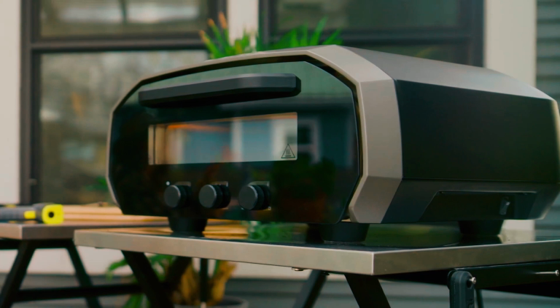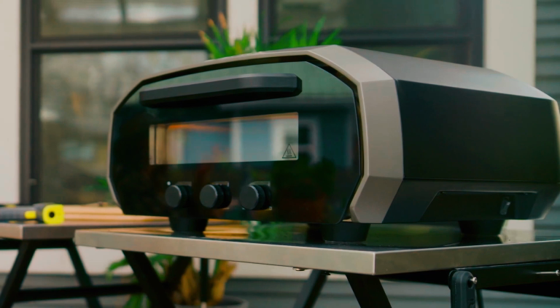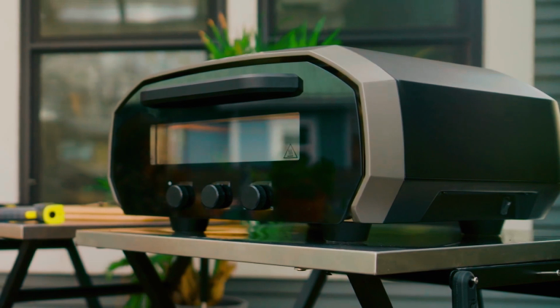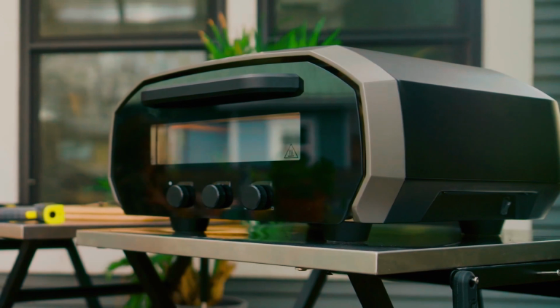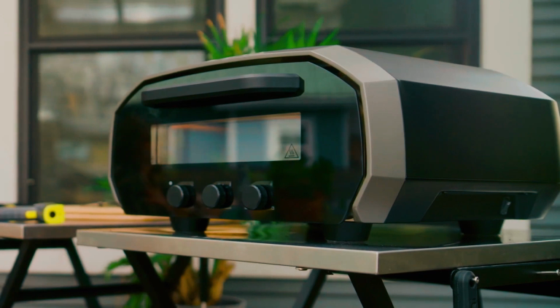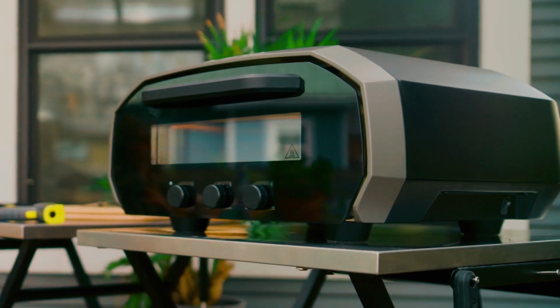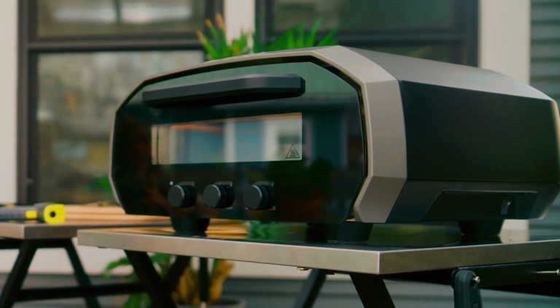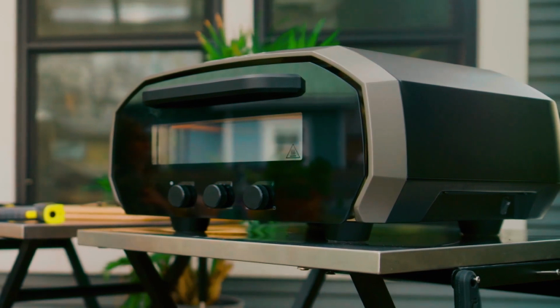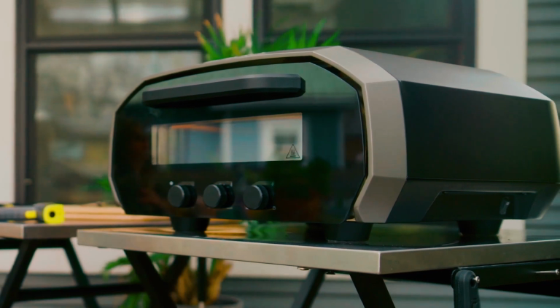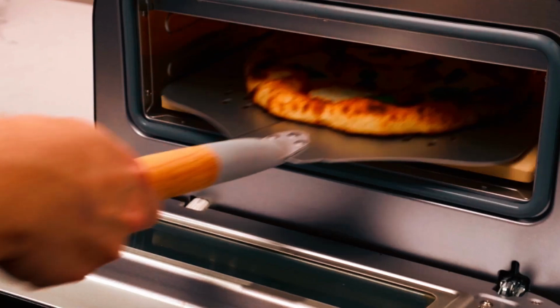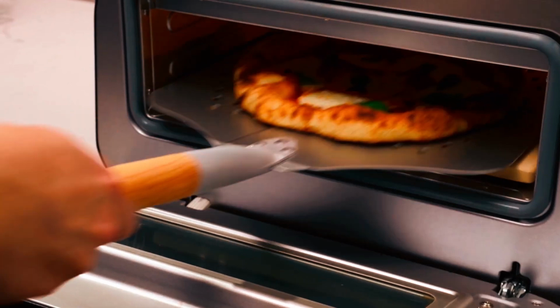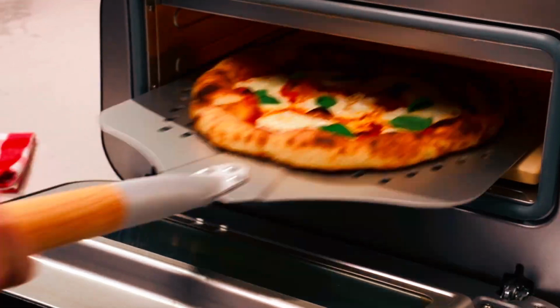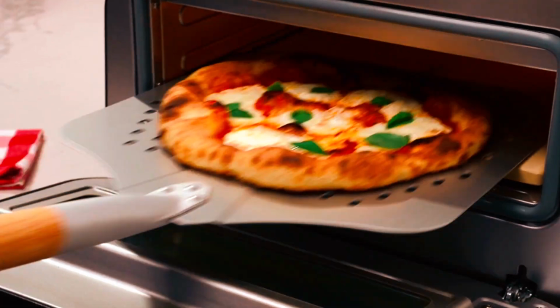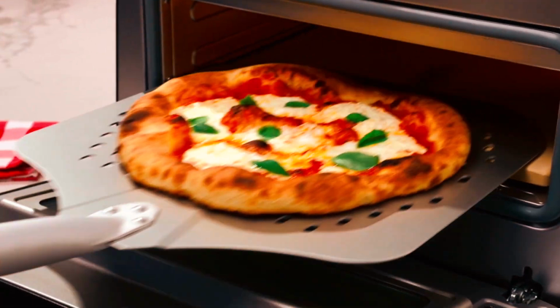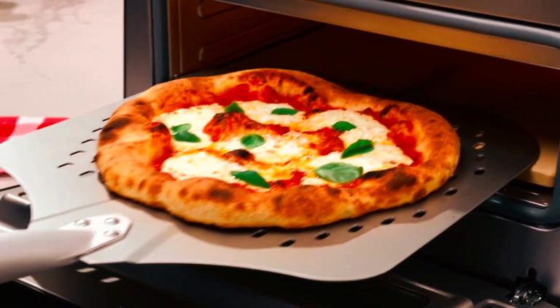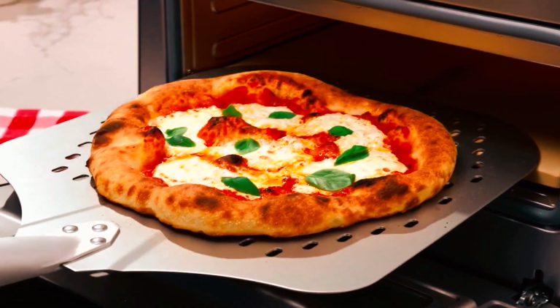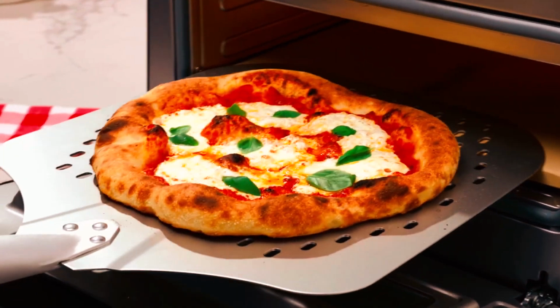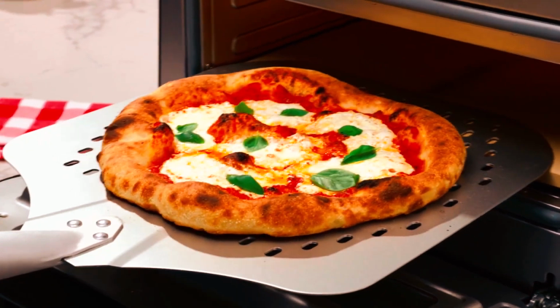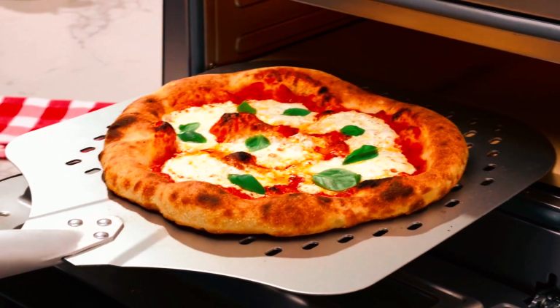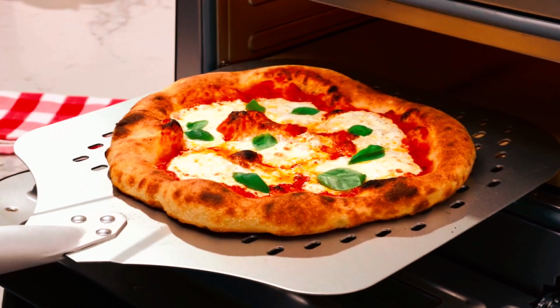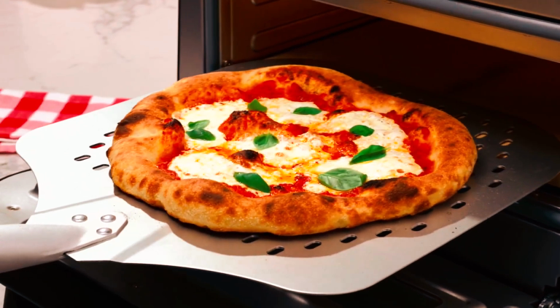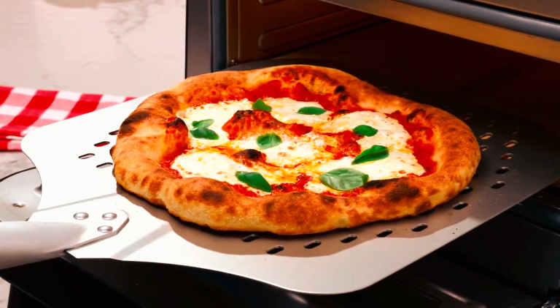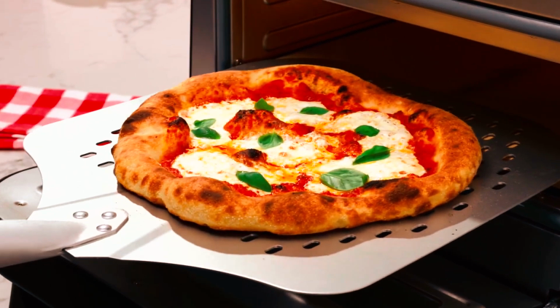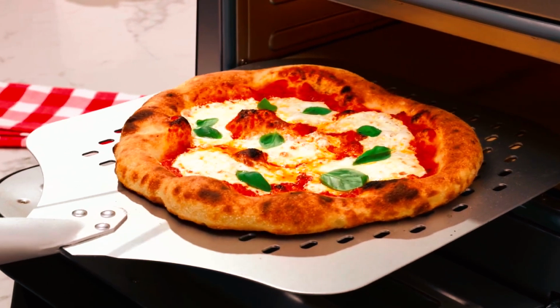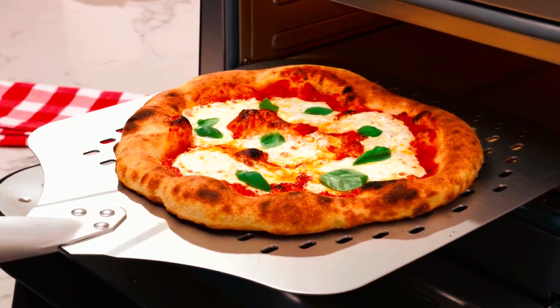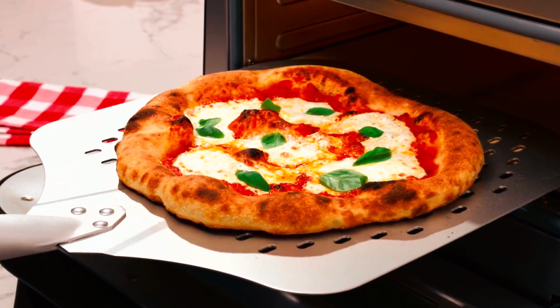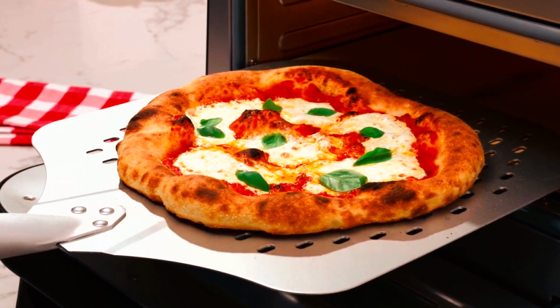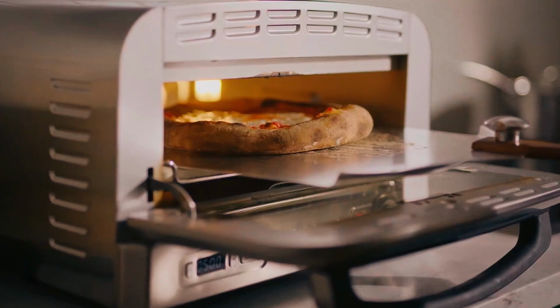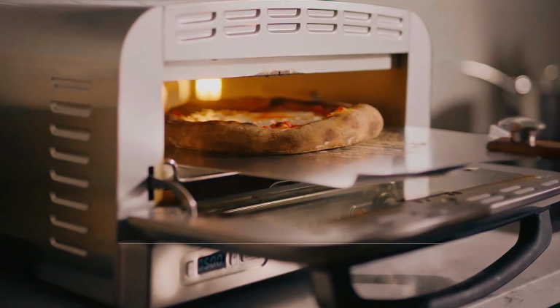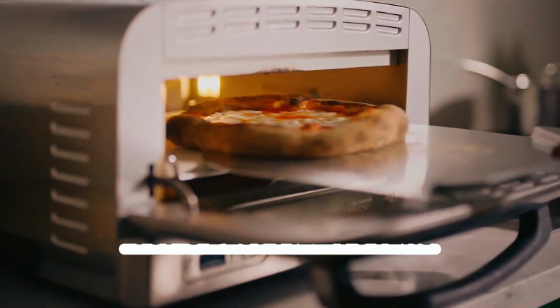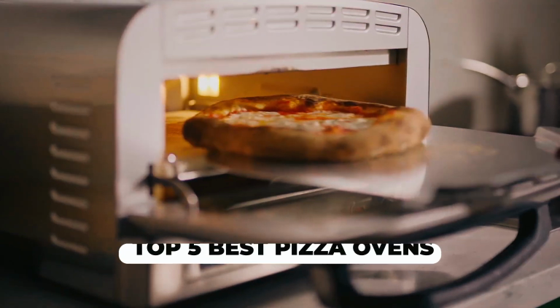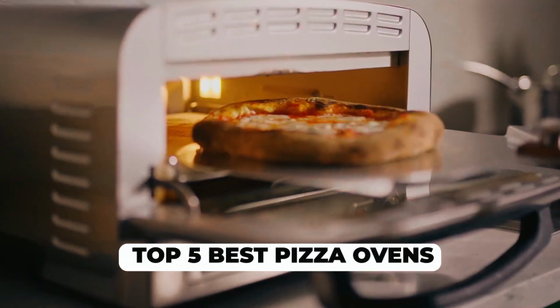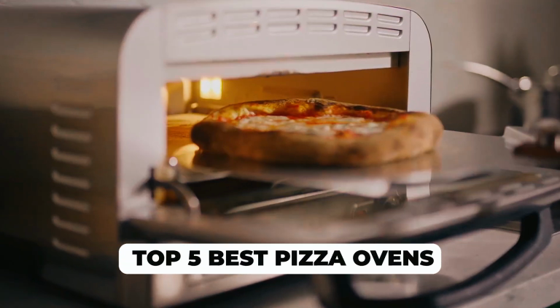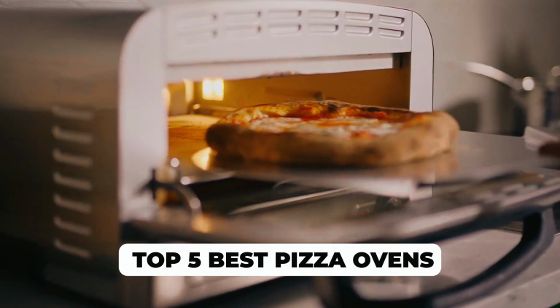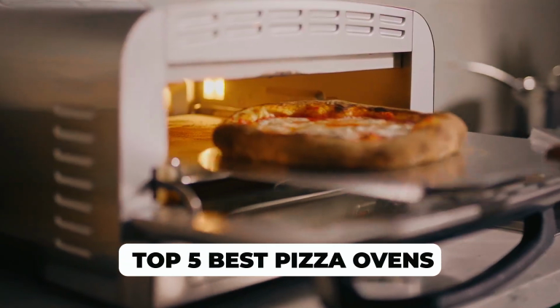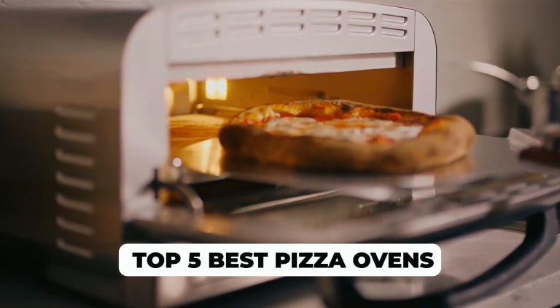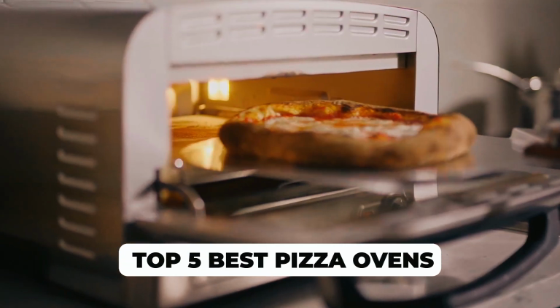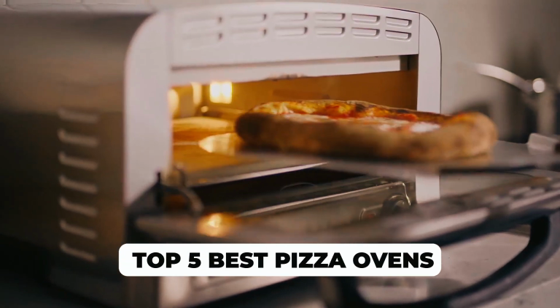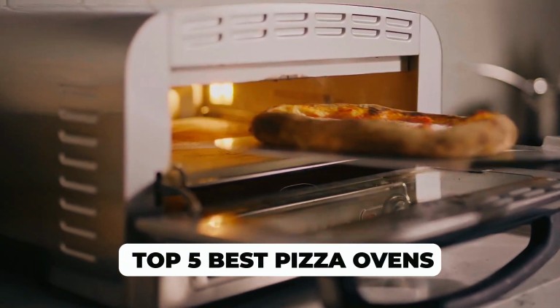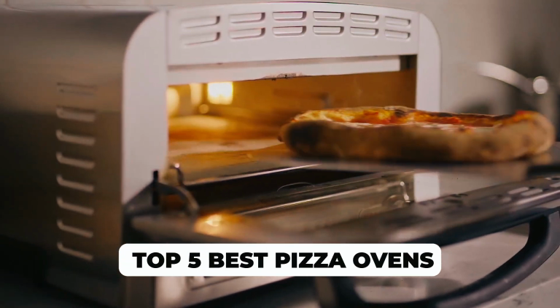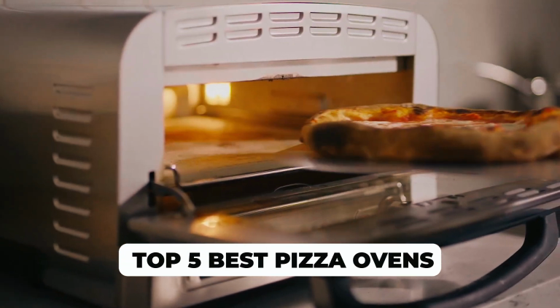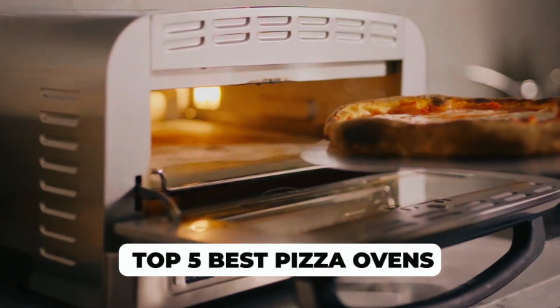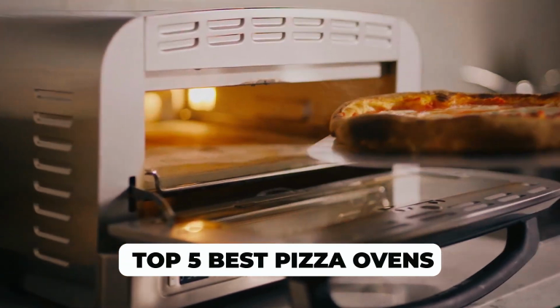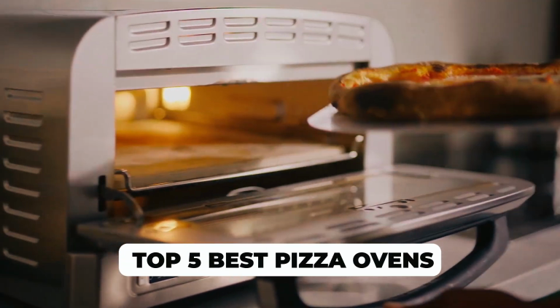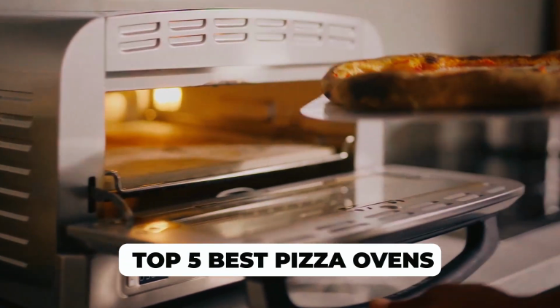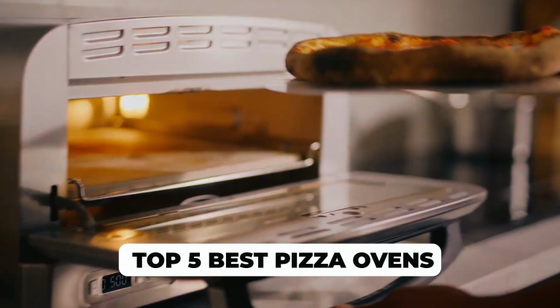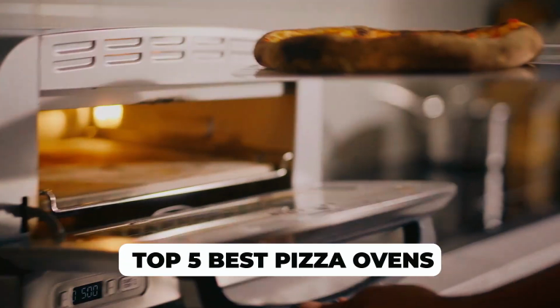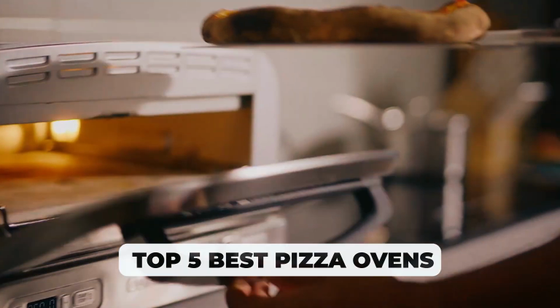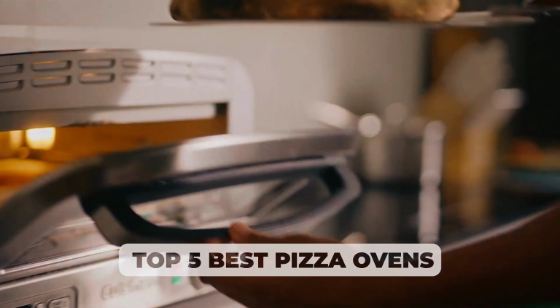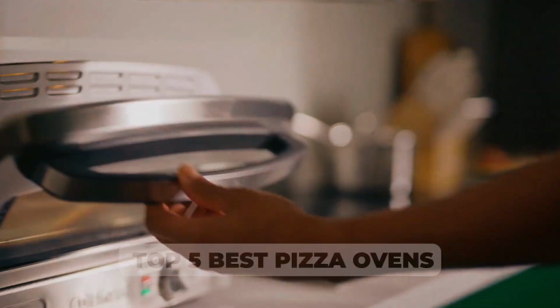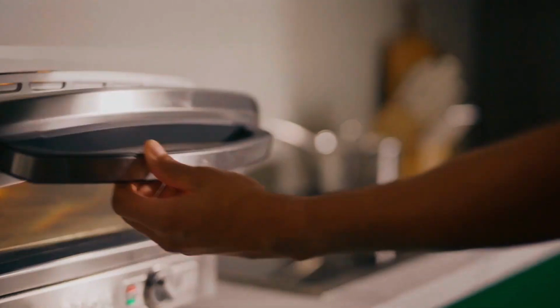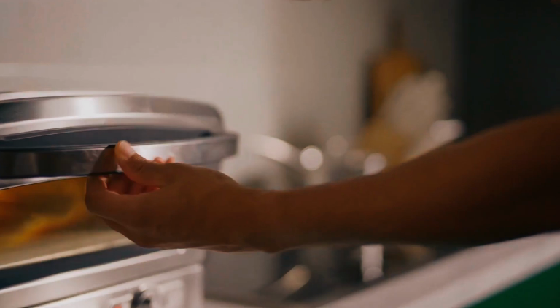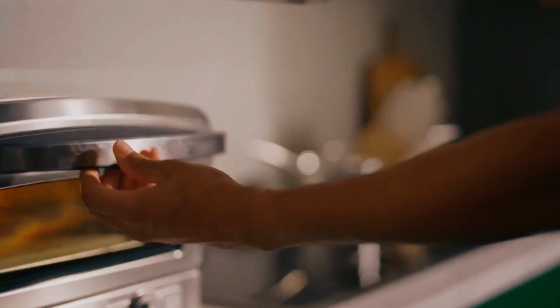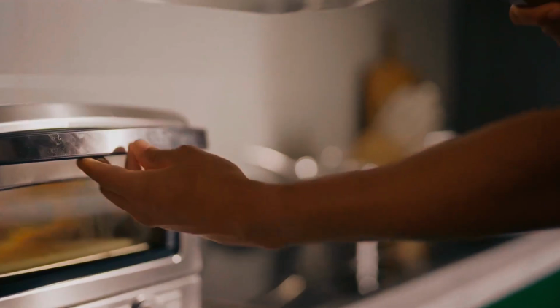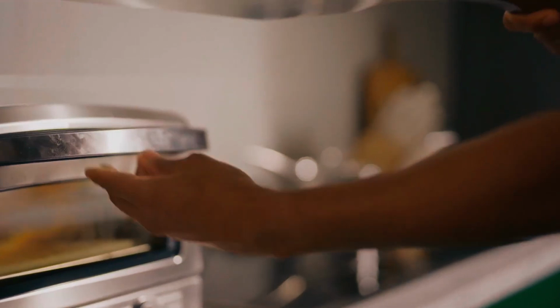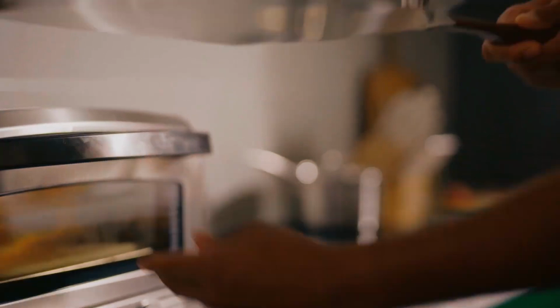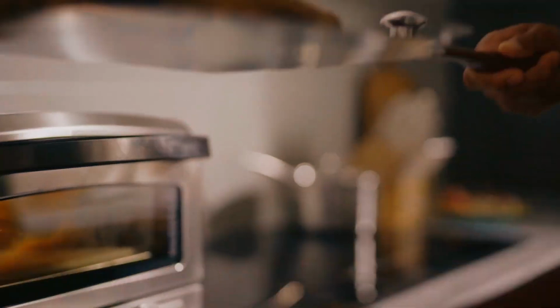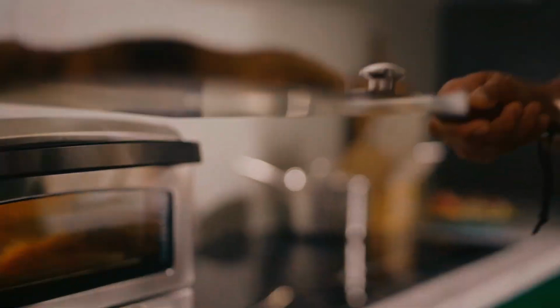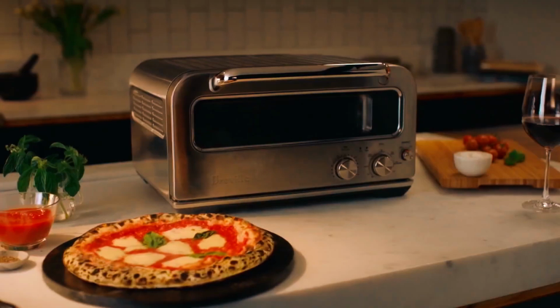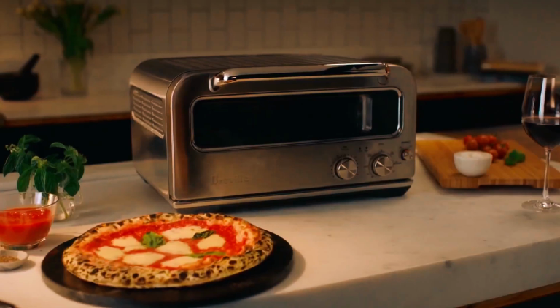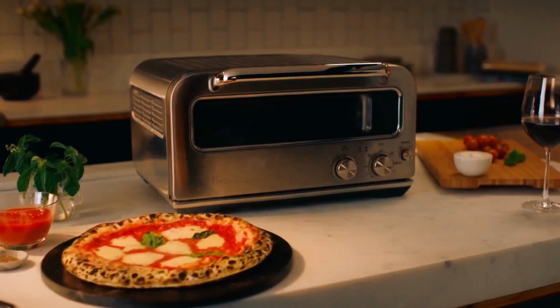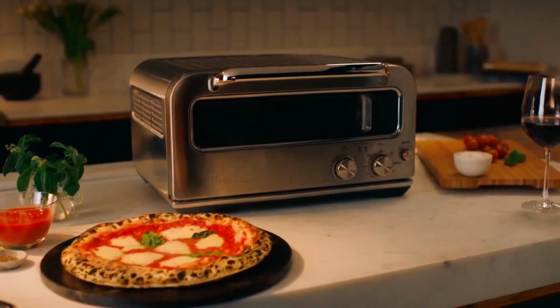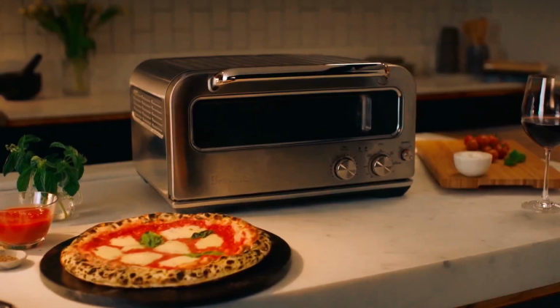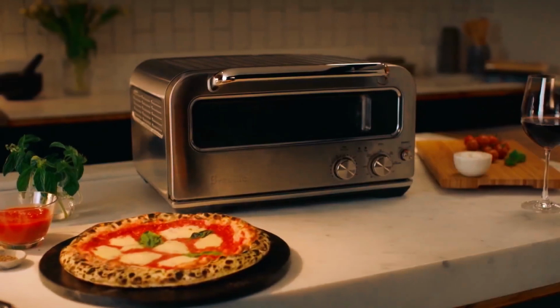Hi there. In today's video, we will showcase the top 5 best pizza ovens for home you can buy this year. Let's start.